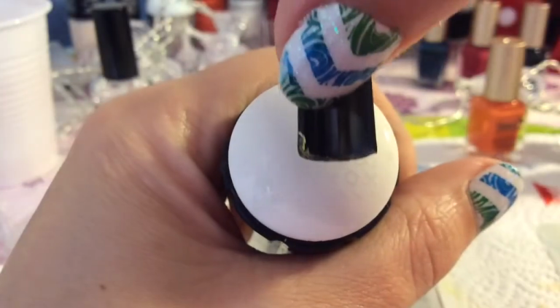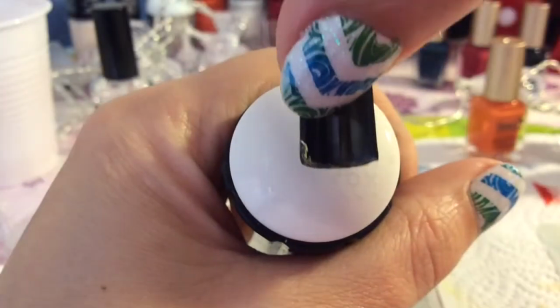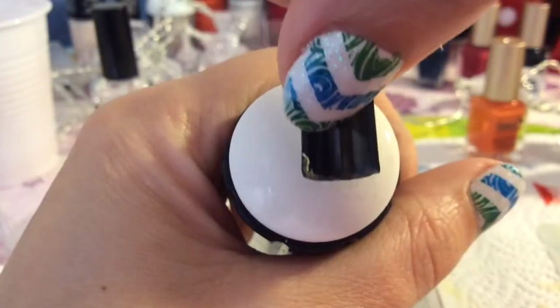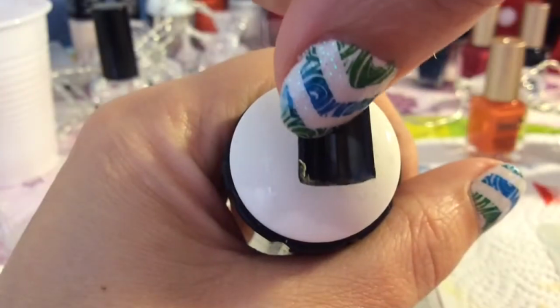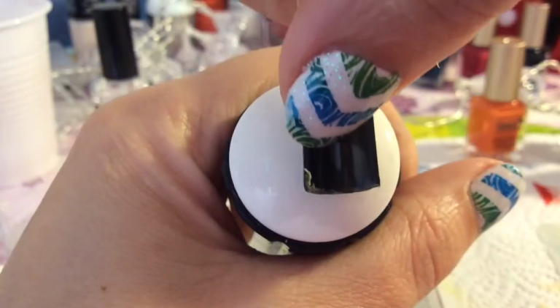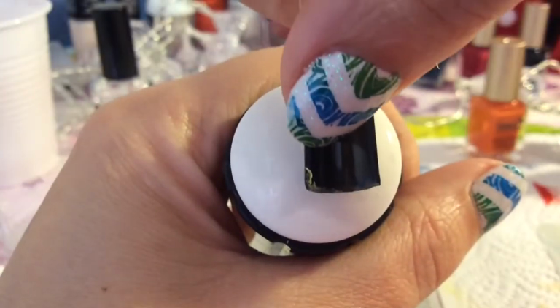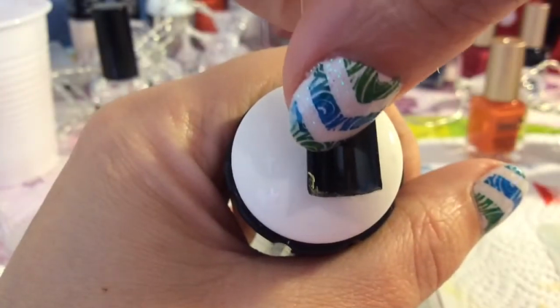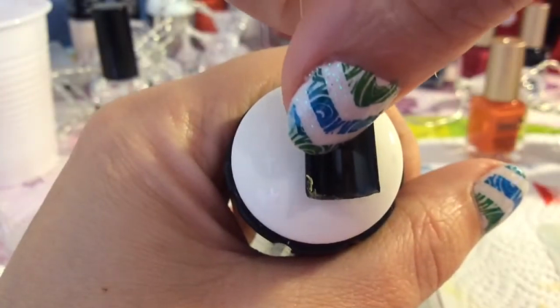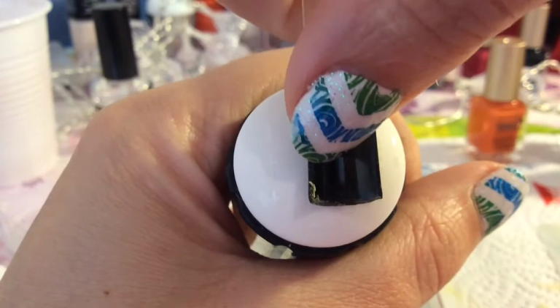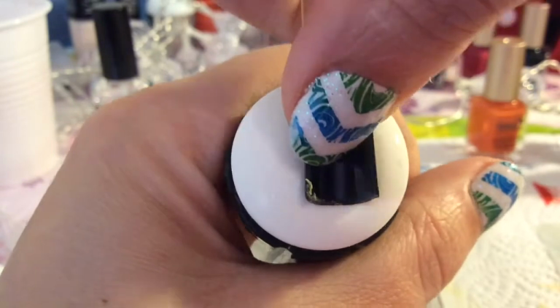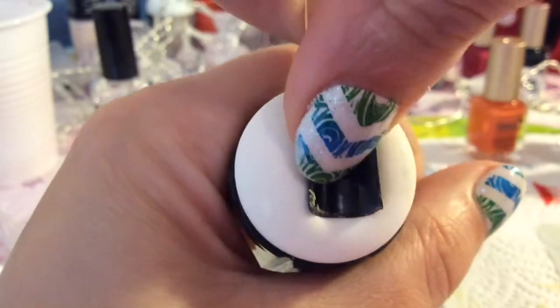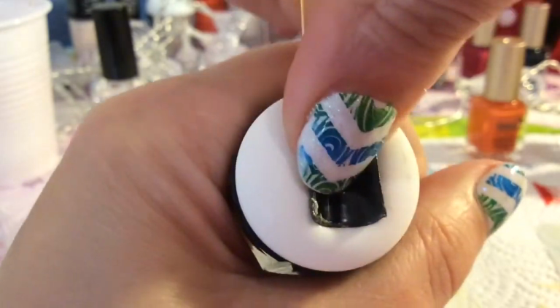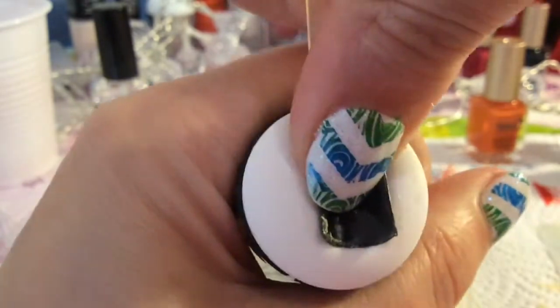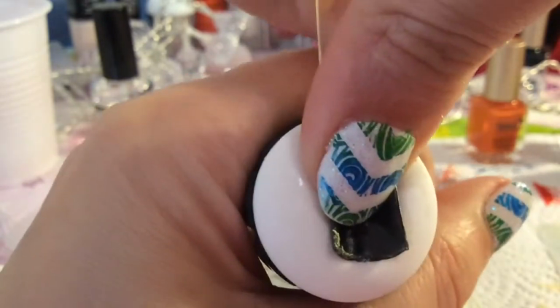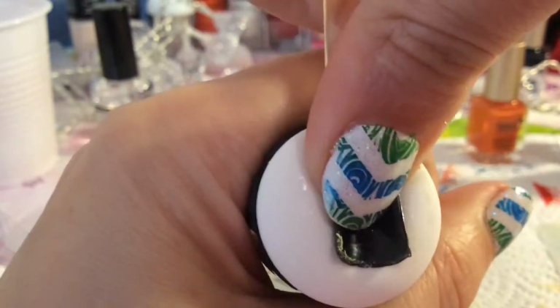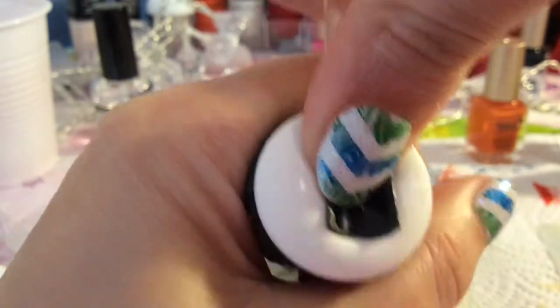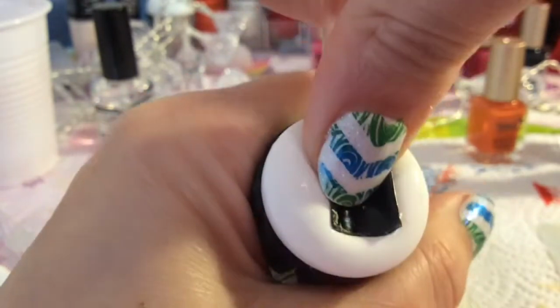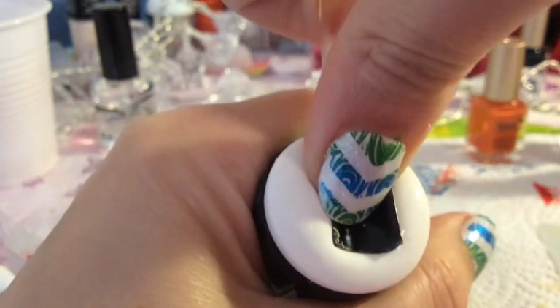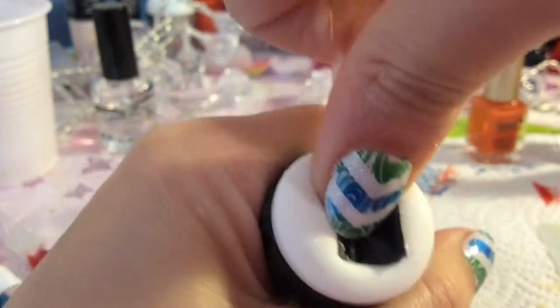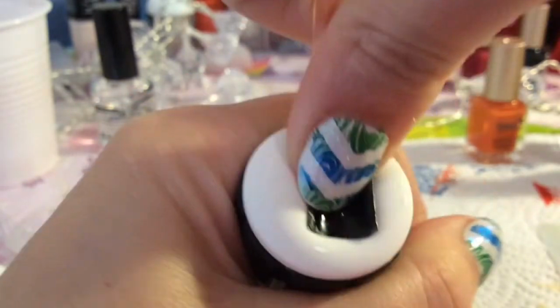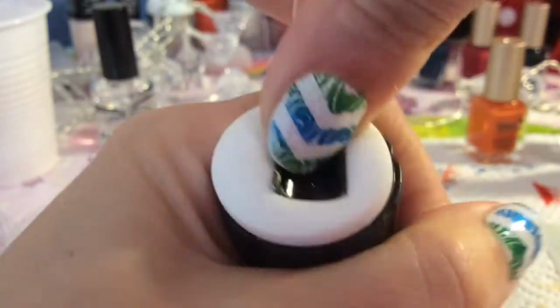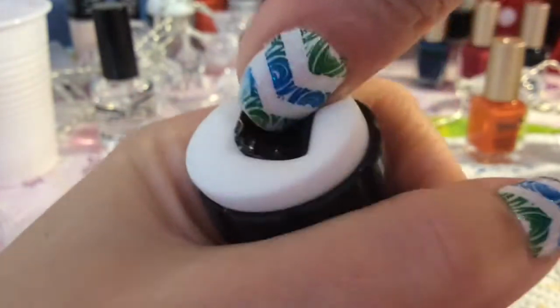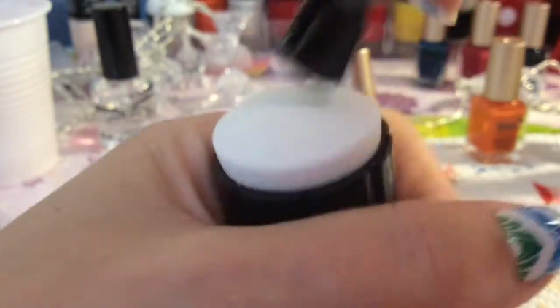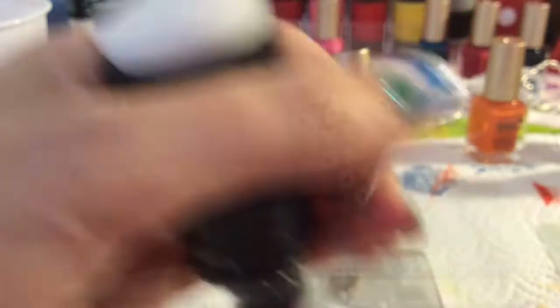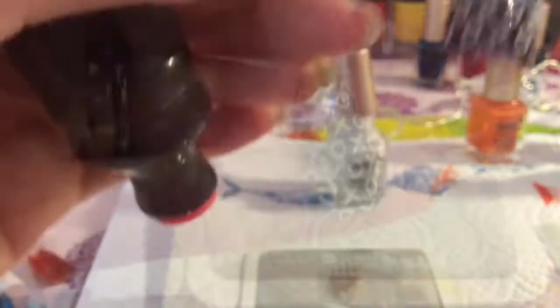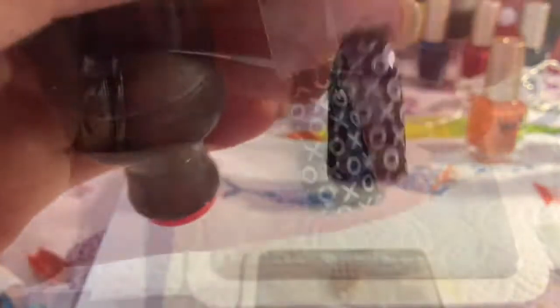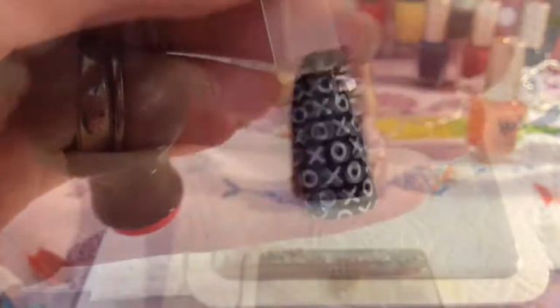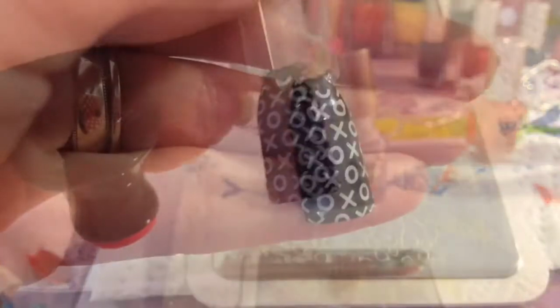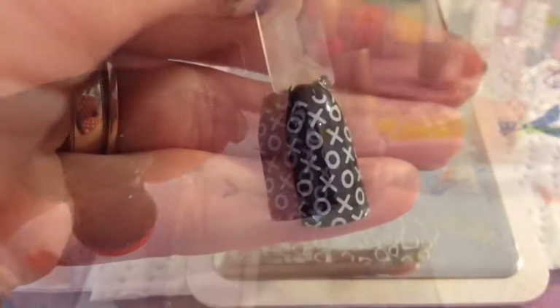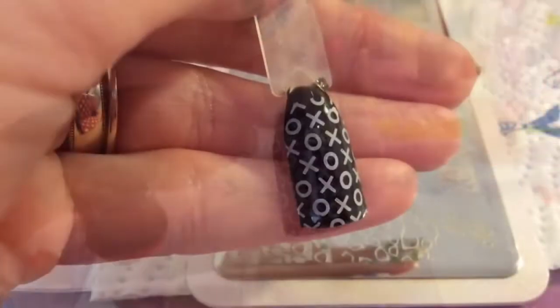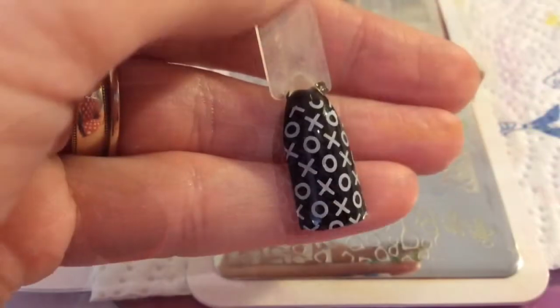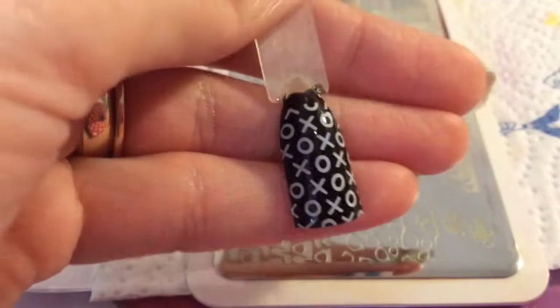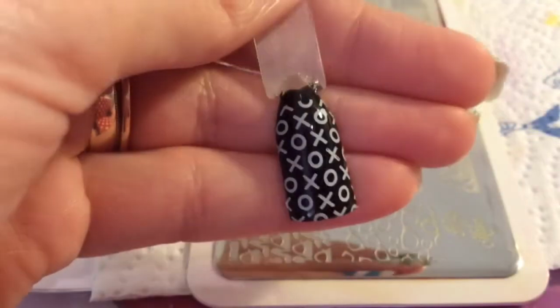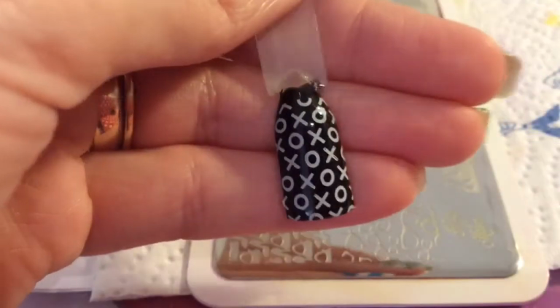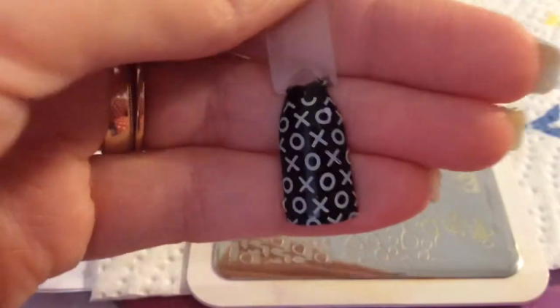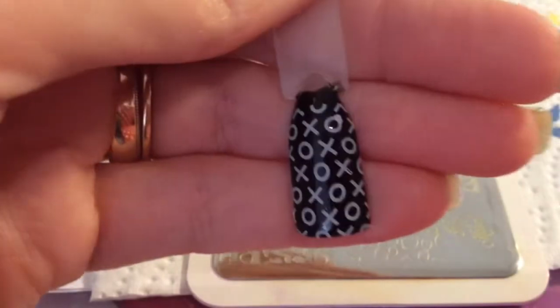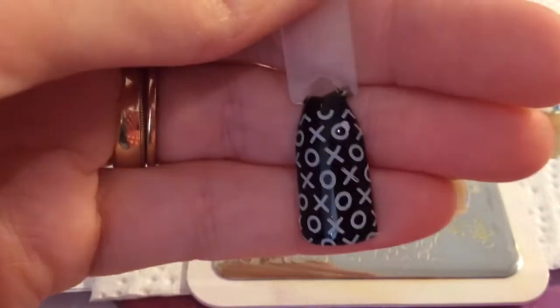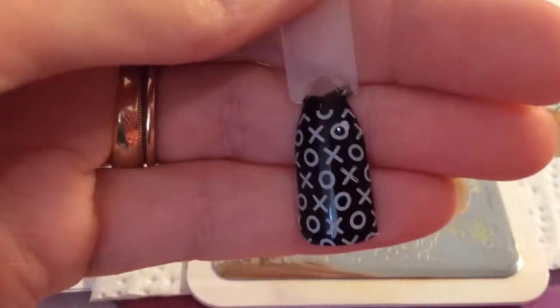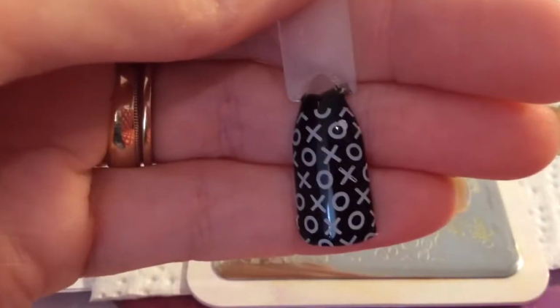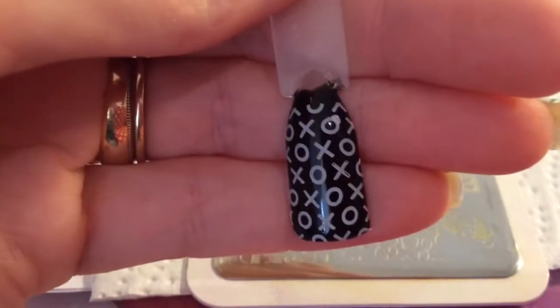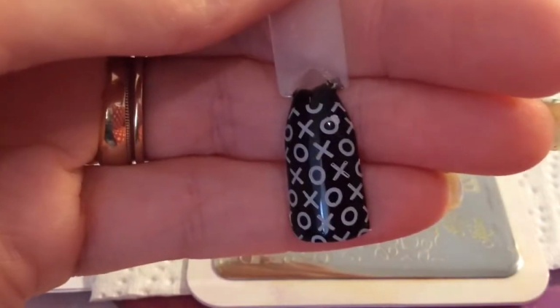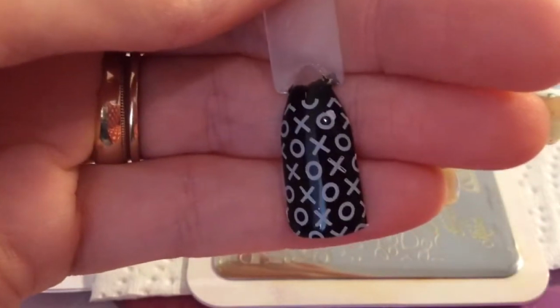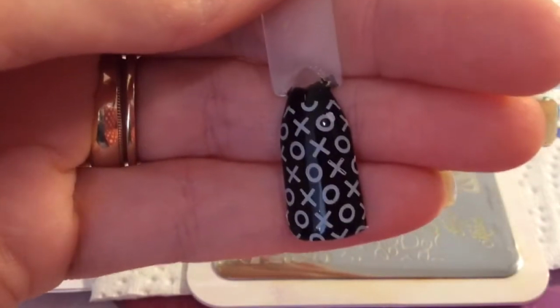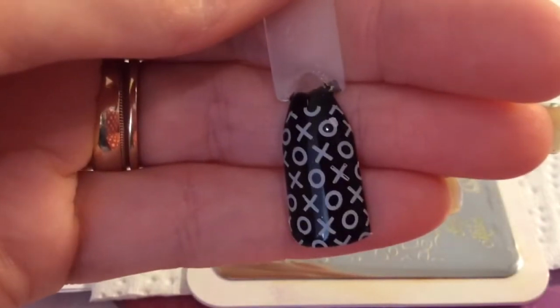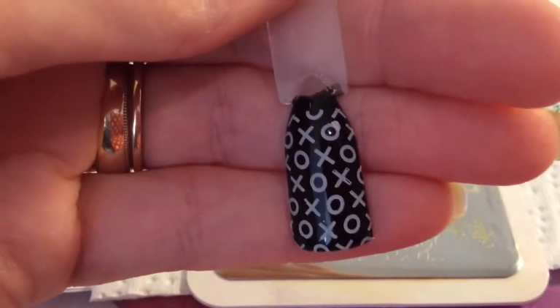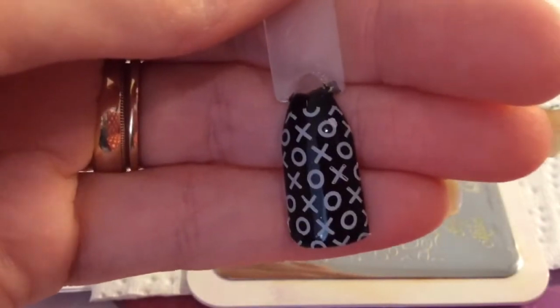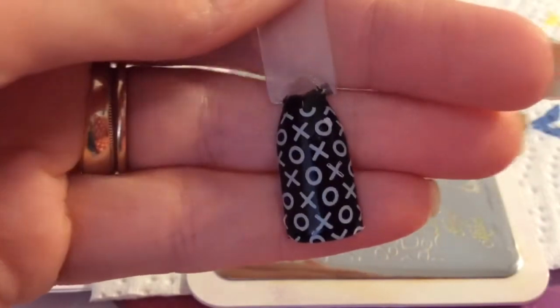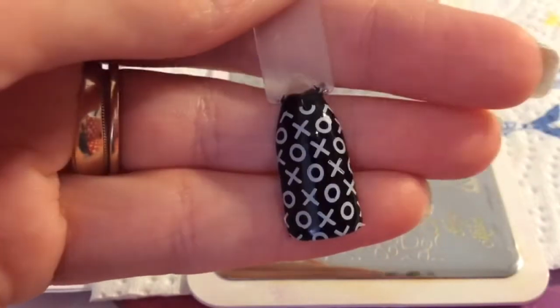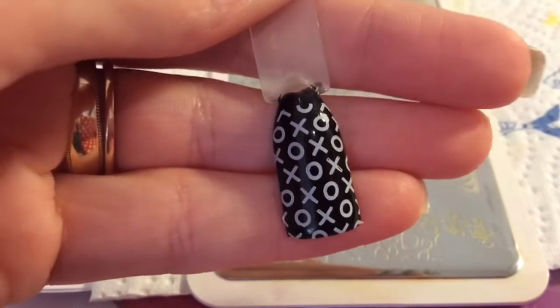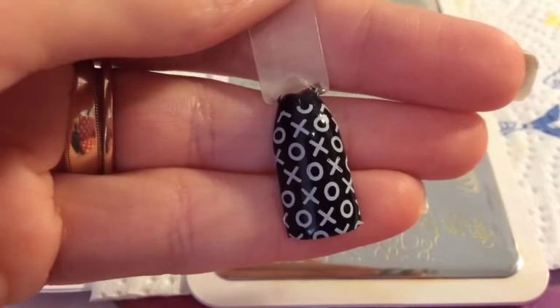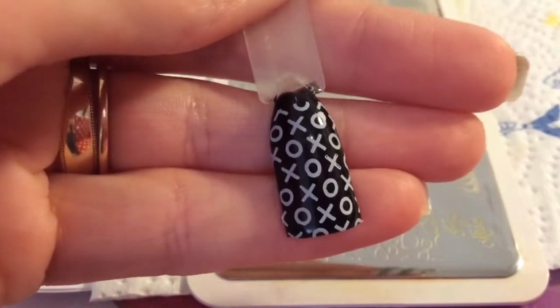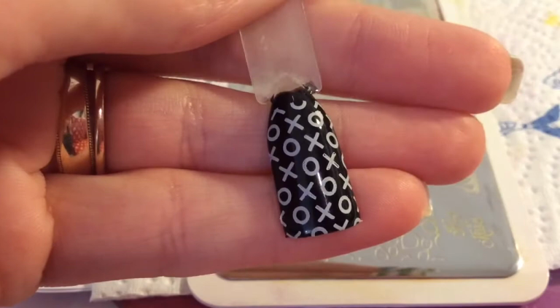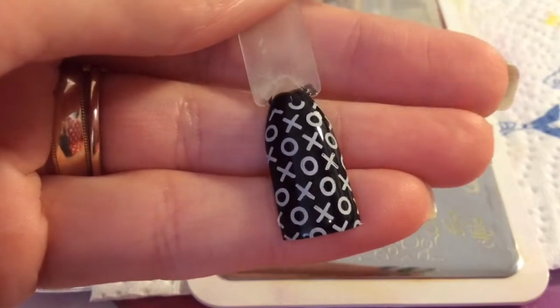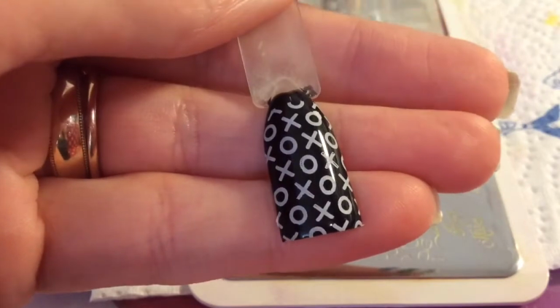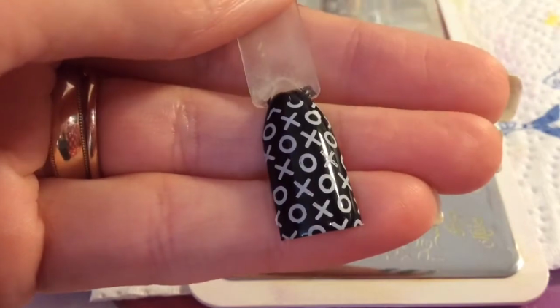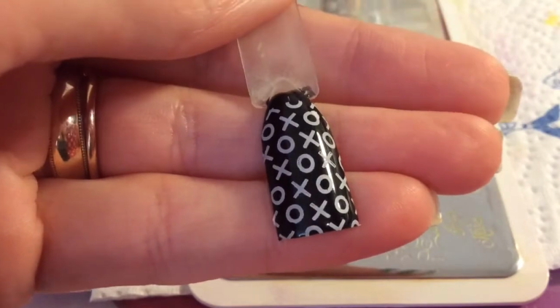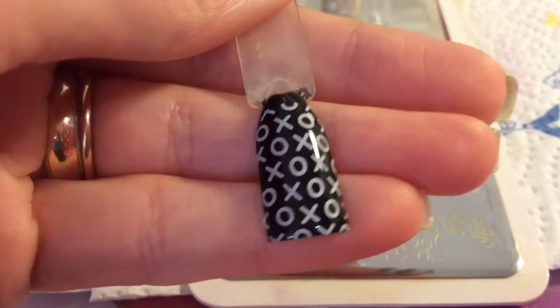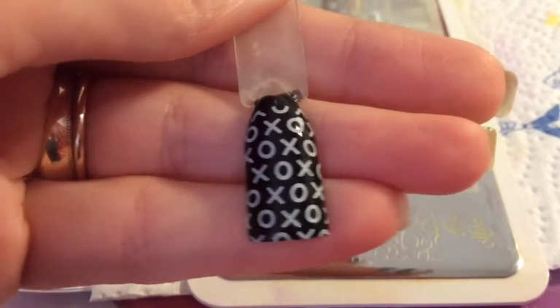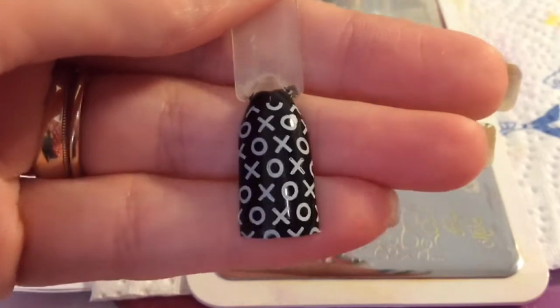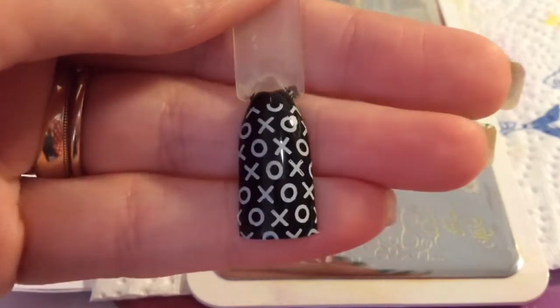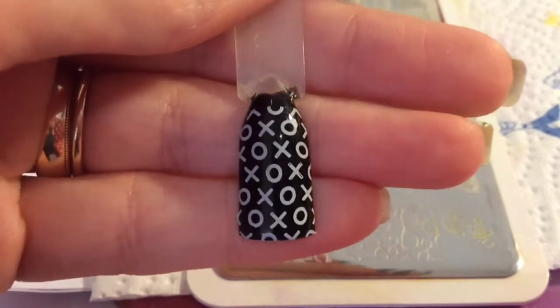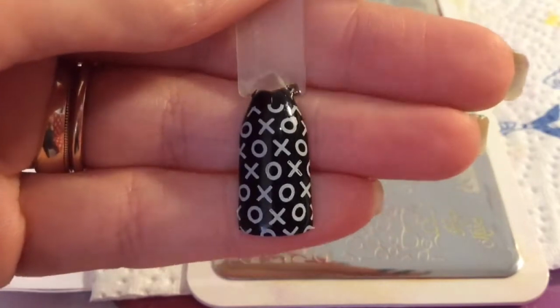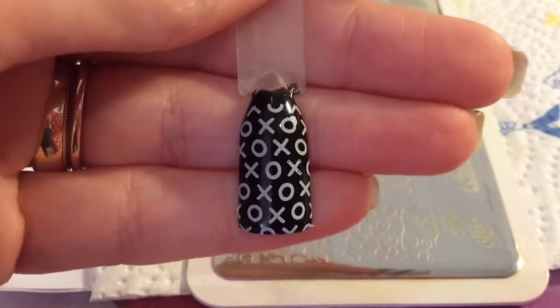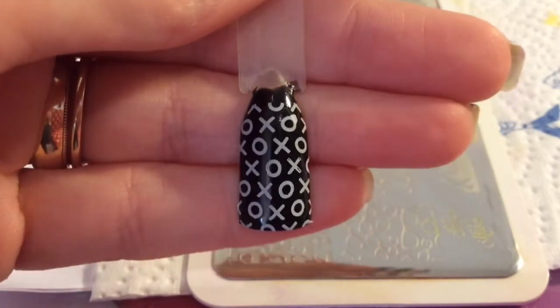This last image I'm going to show you I'm putting over a black polish — it's just knots and crosses — and again it has transferred really, really well.